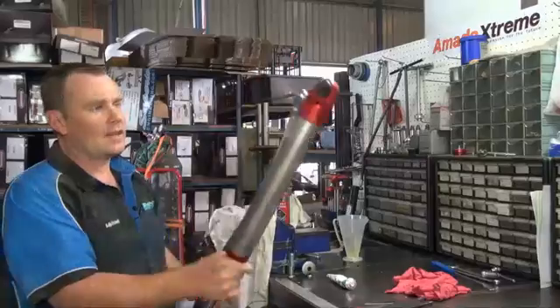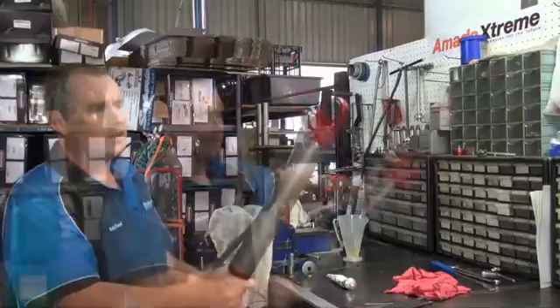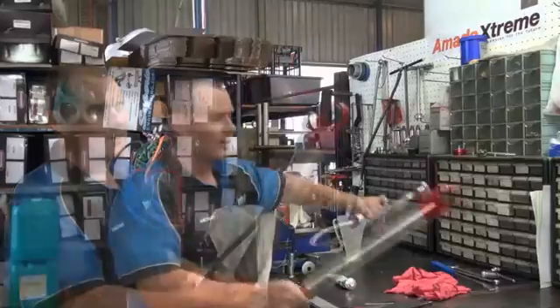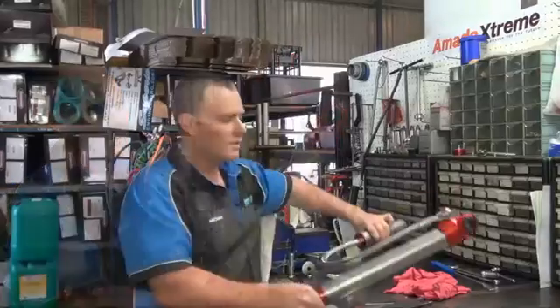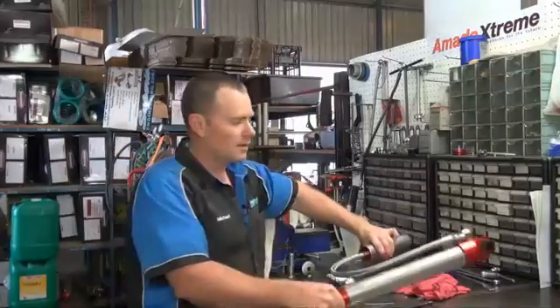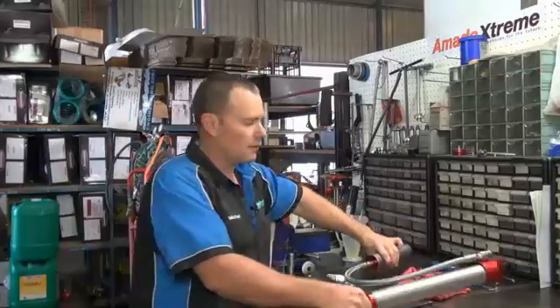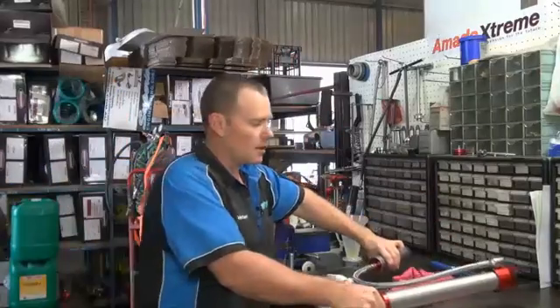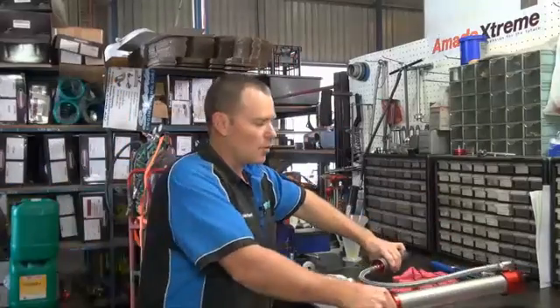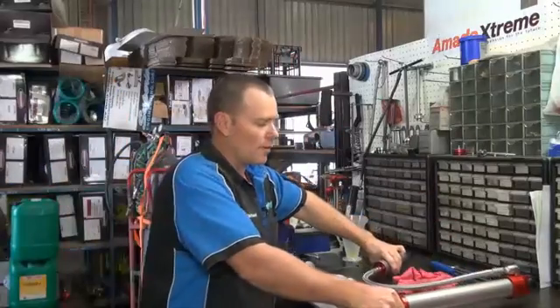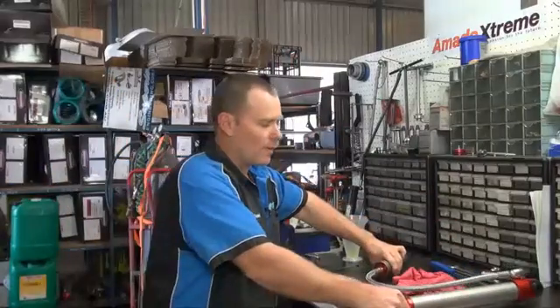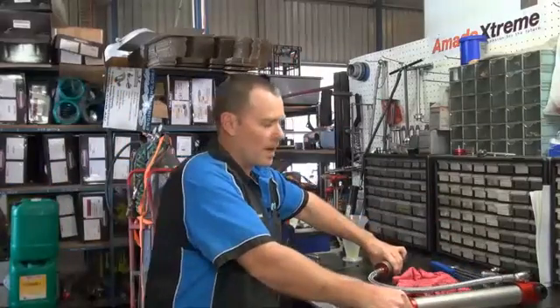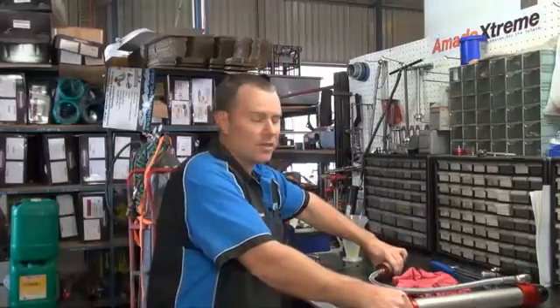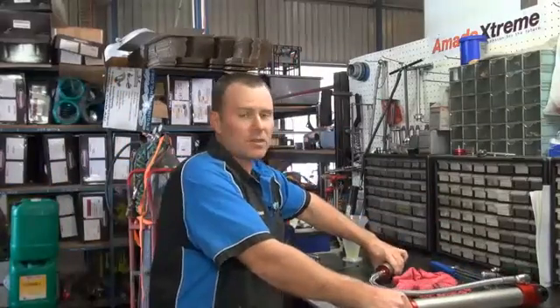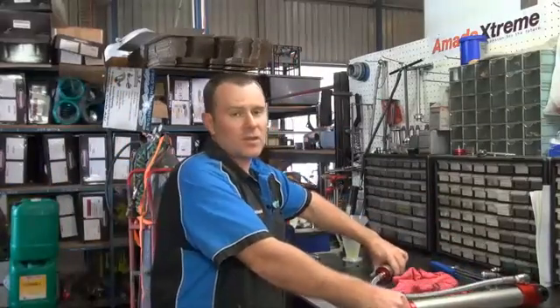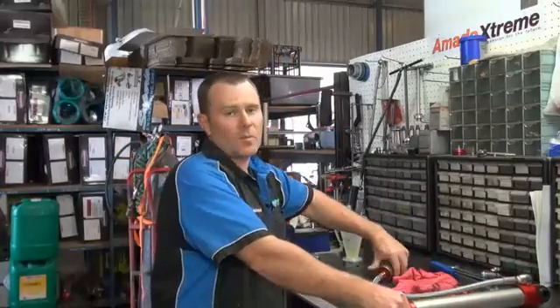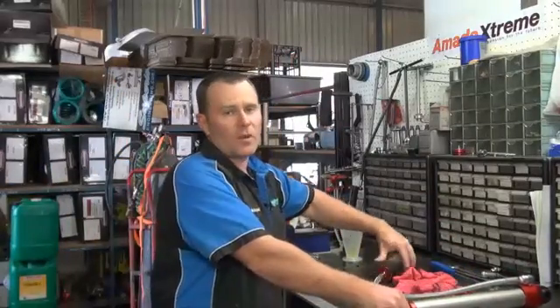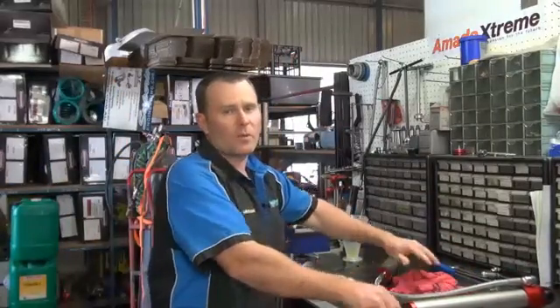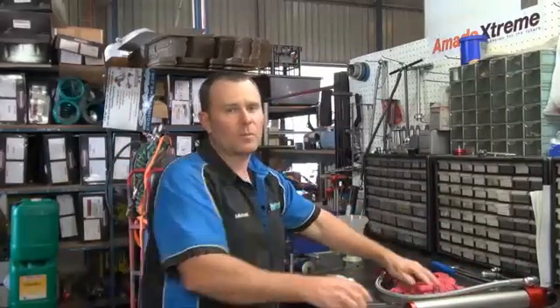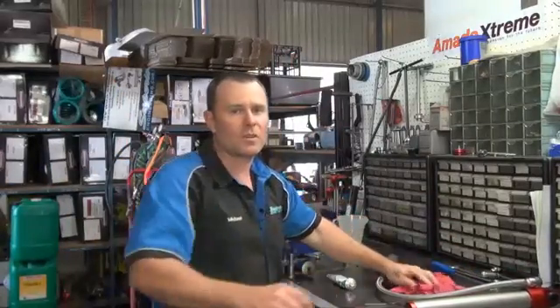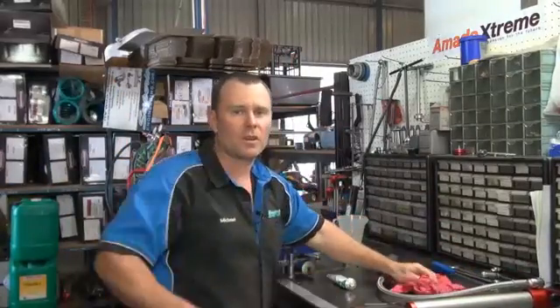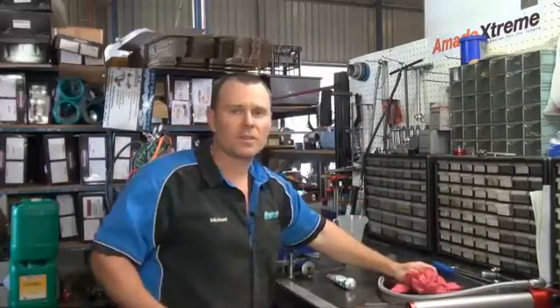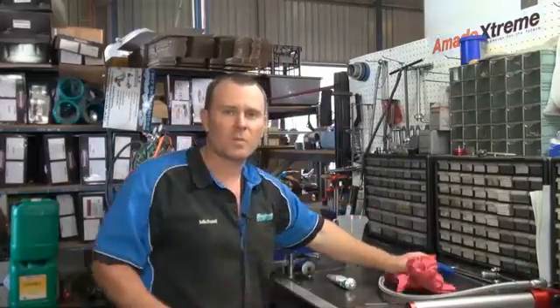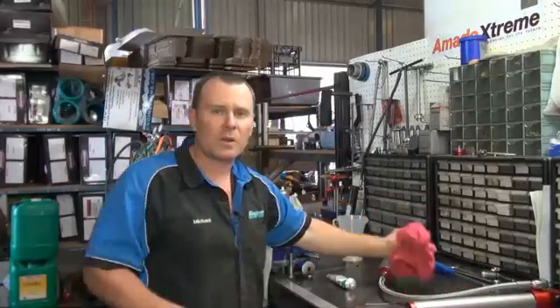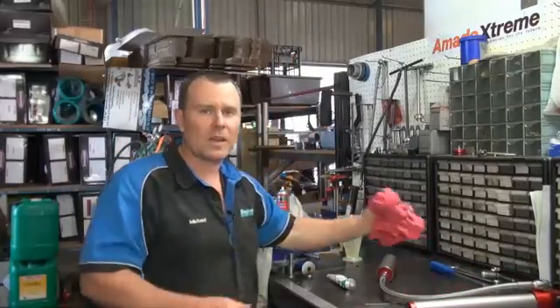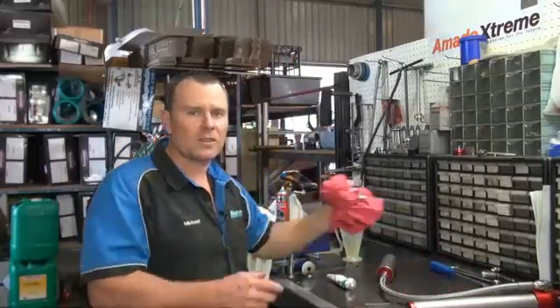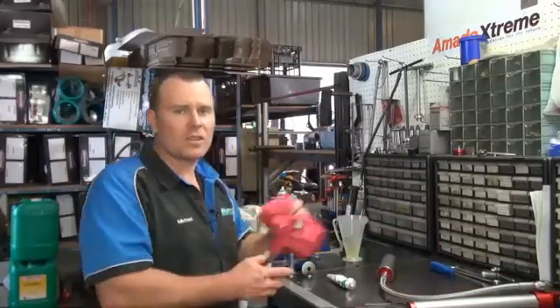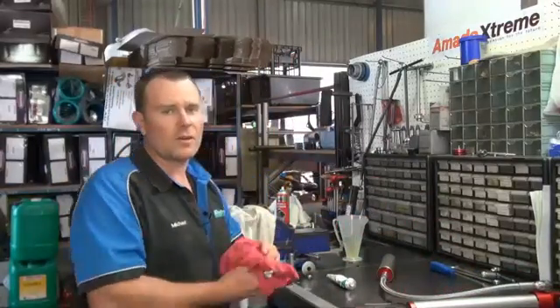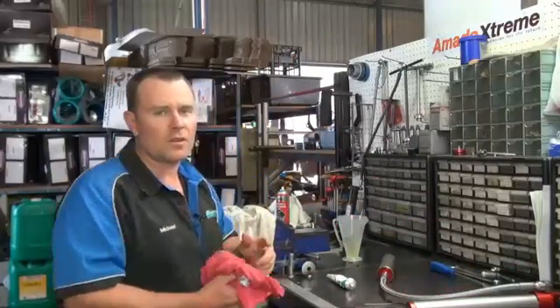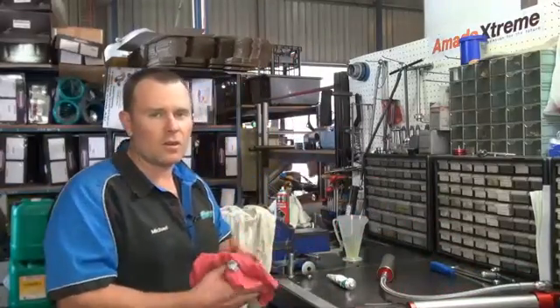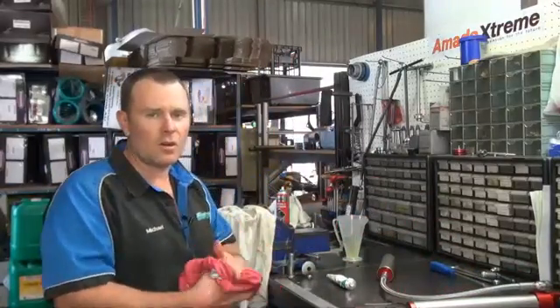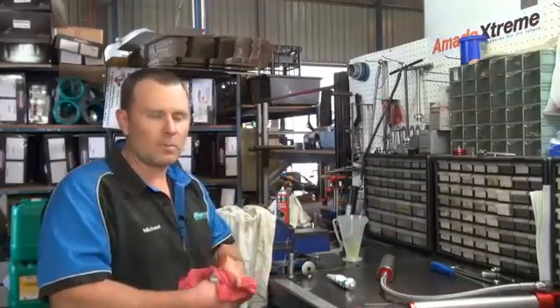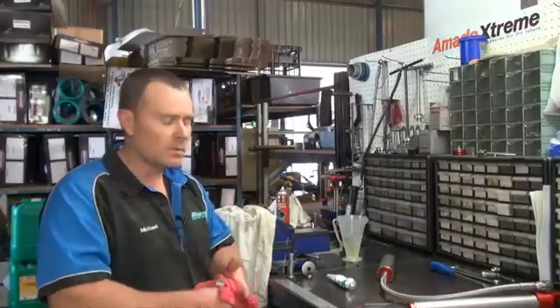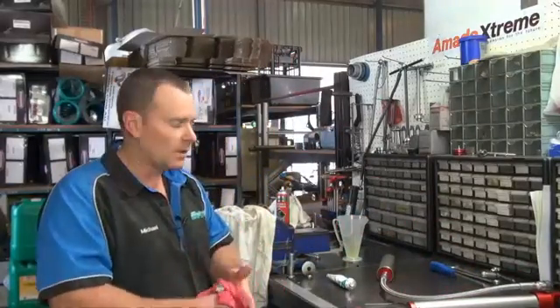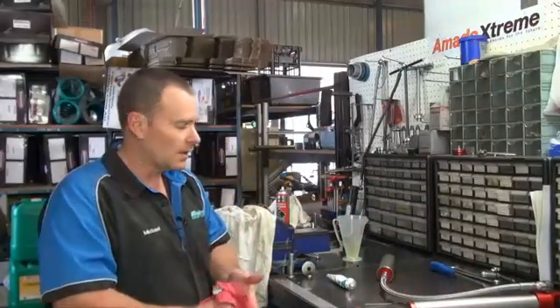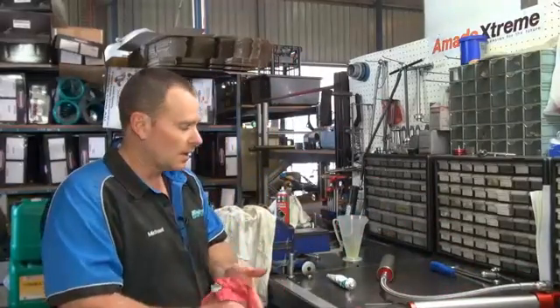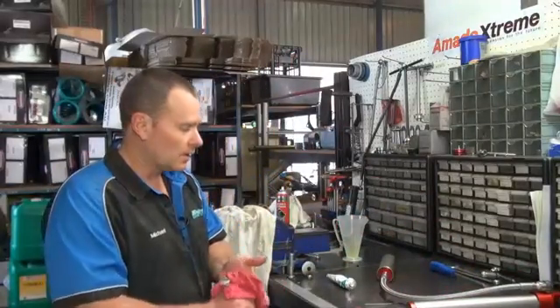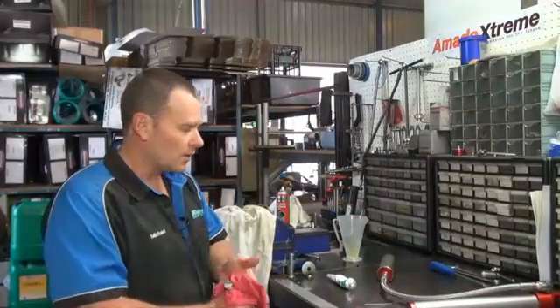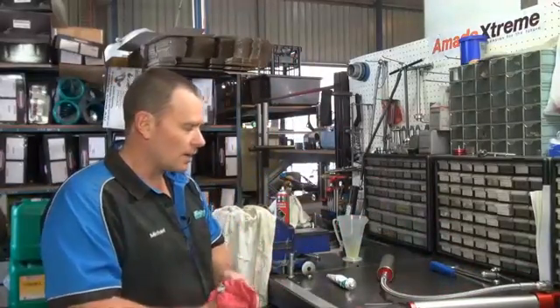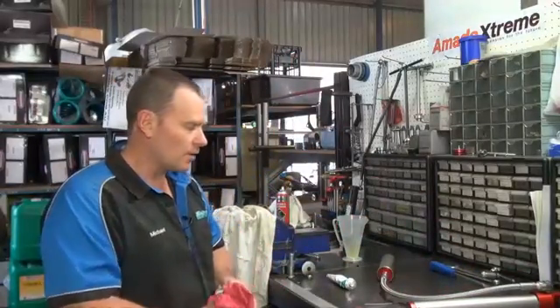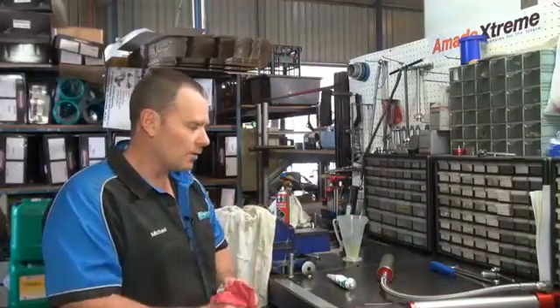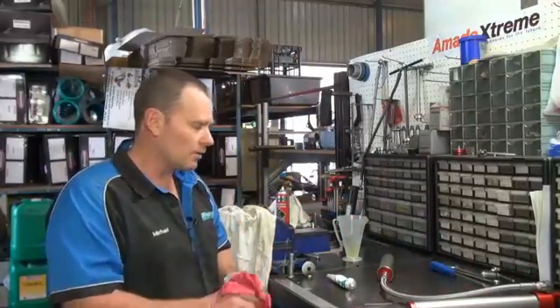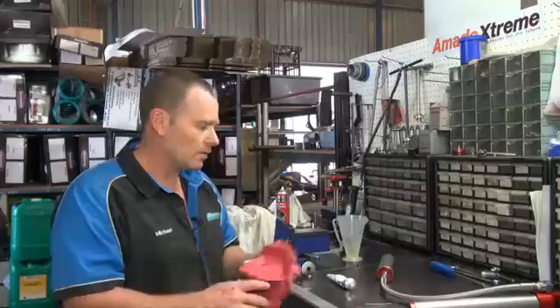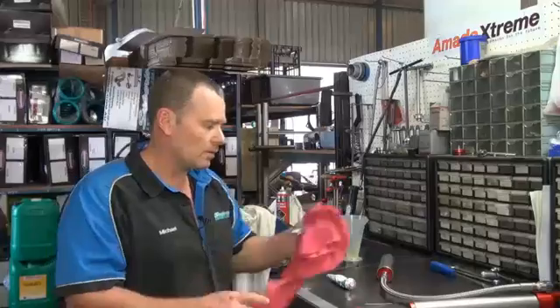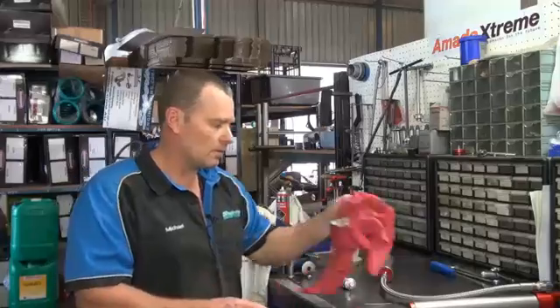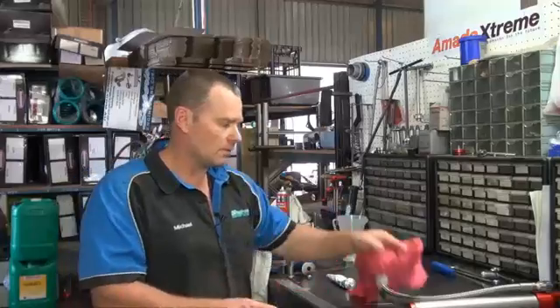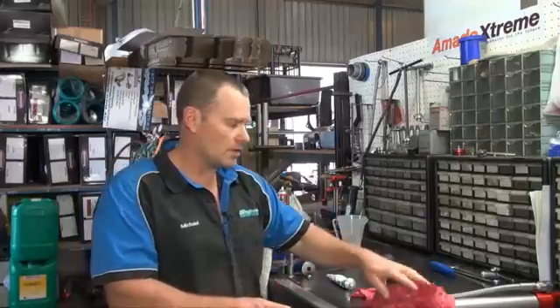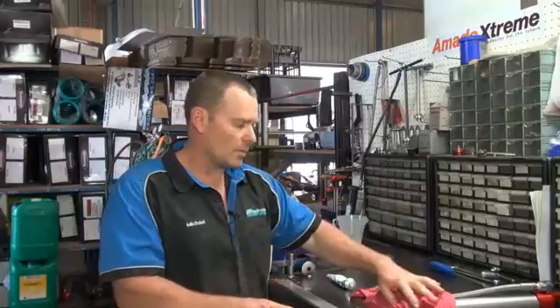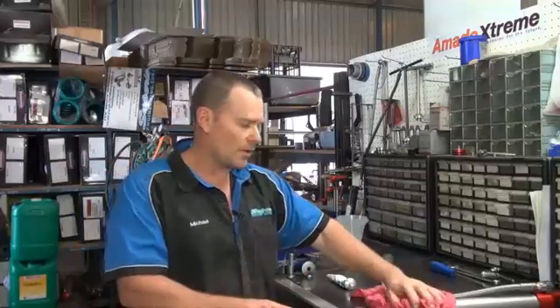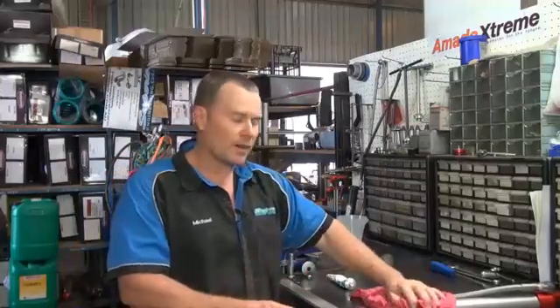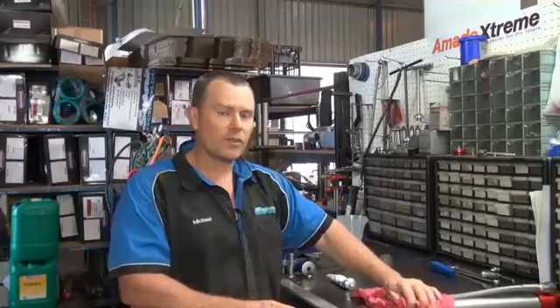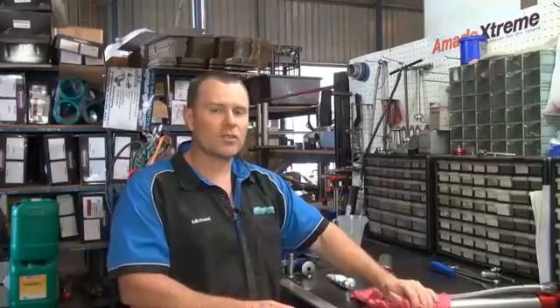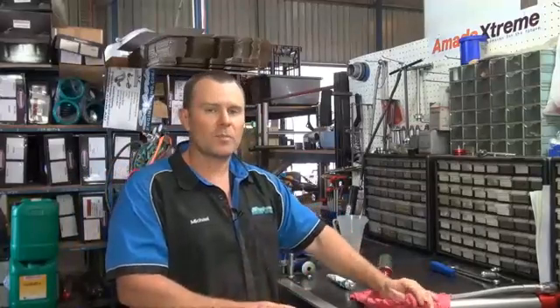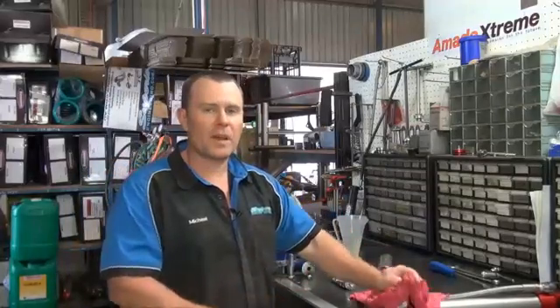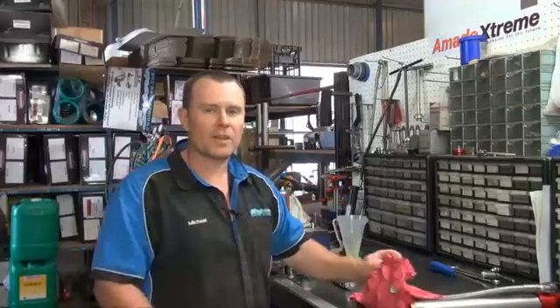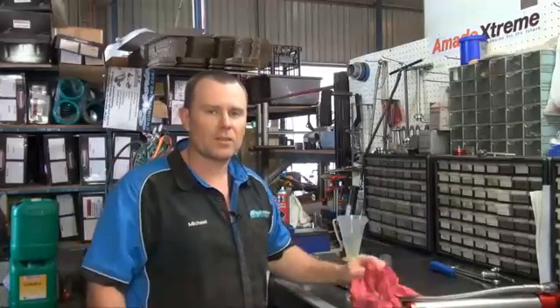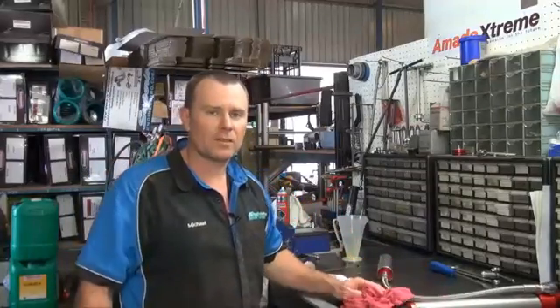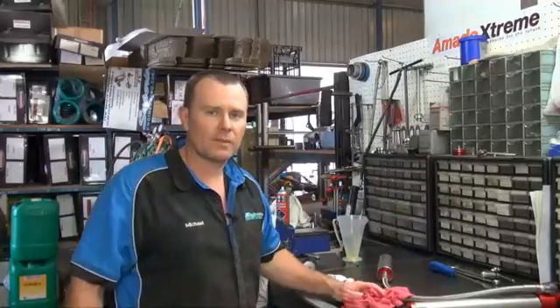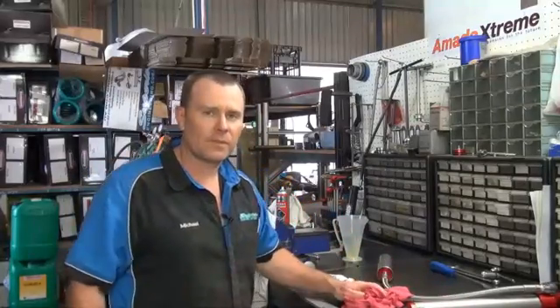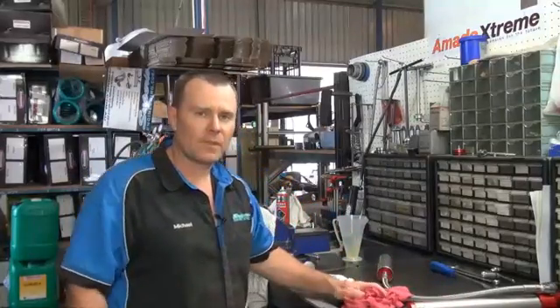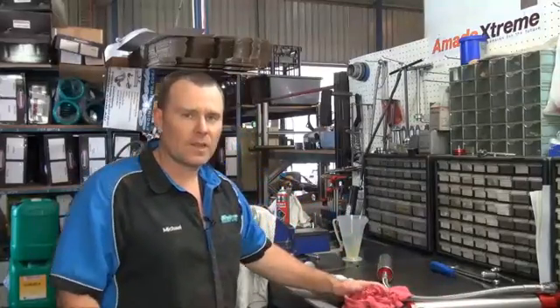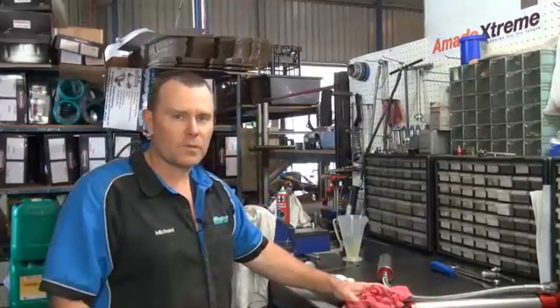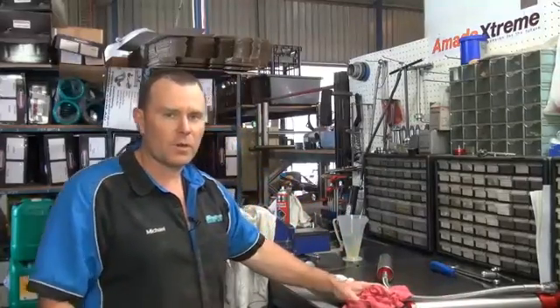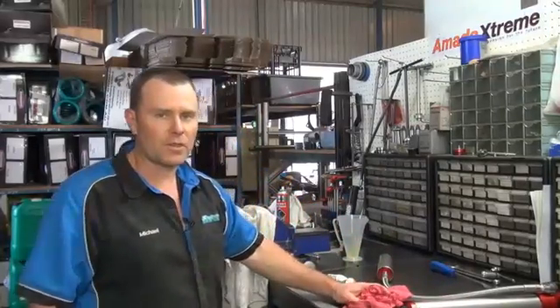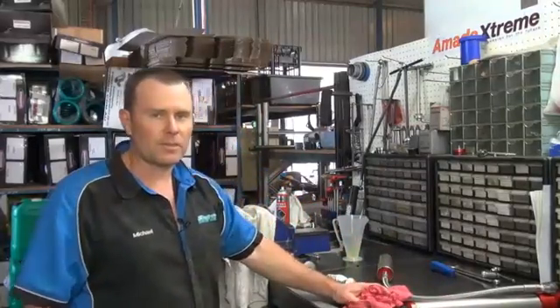That's it. For any more information, jump on our website at superiorengineering.com.au or jump on our YouTube page. Thanks for watching.